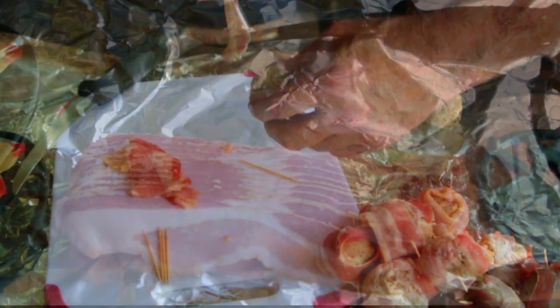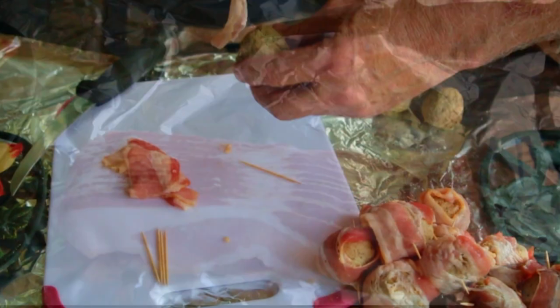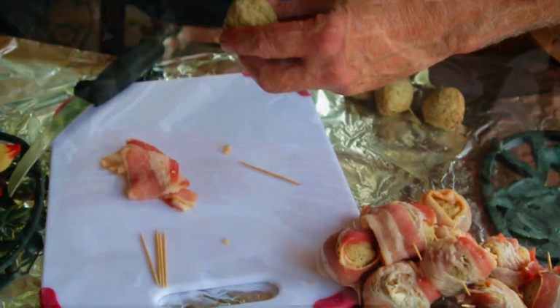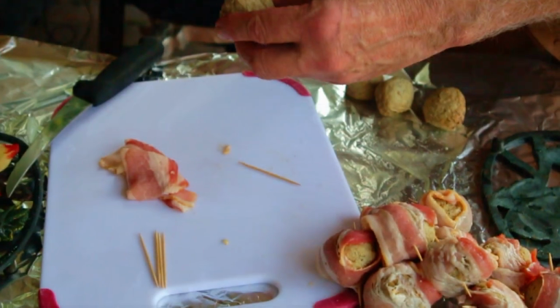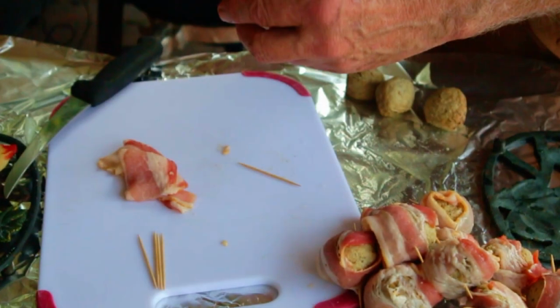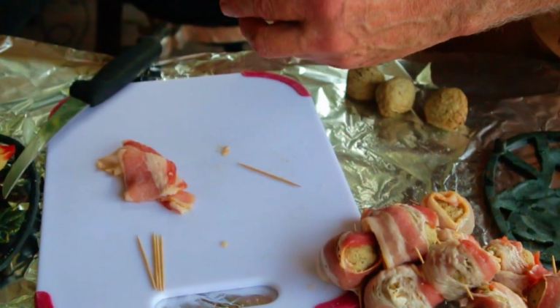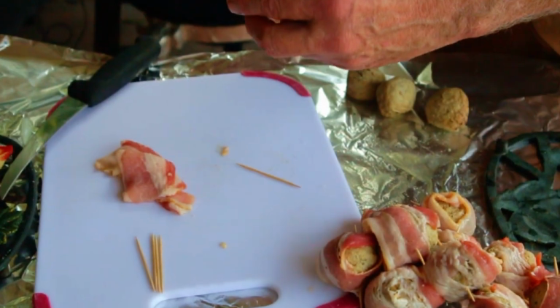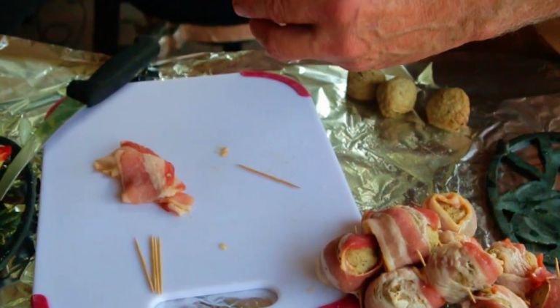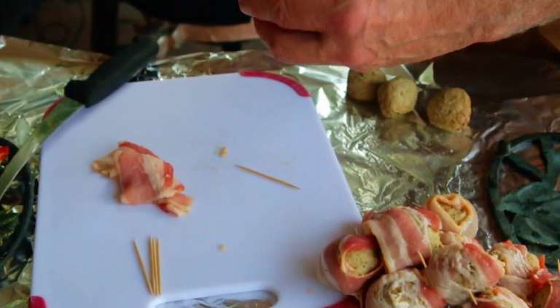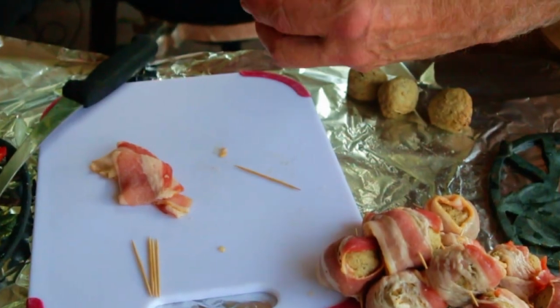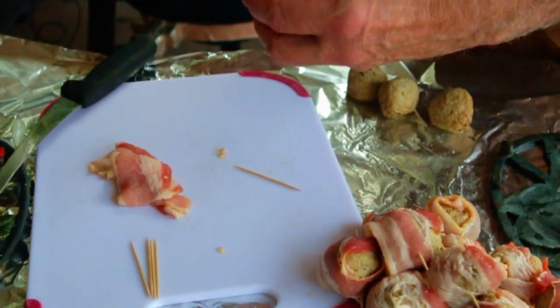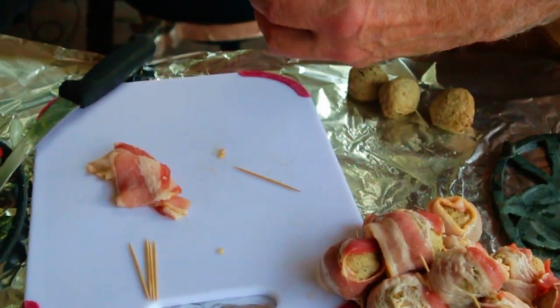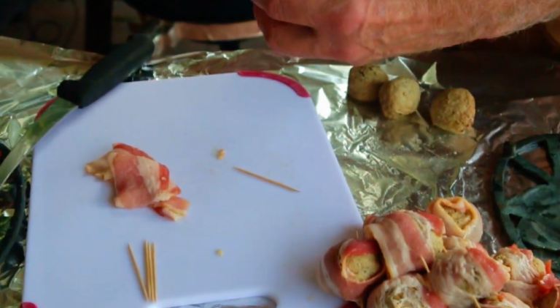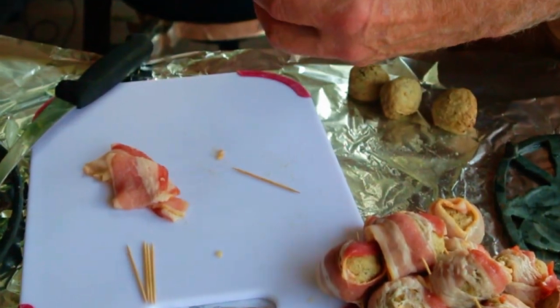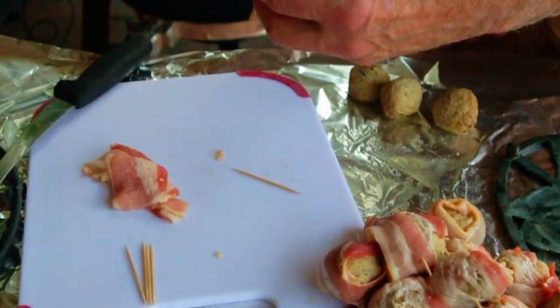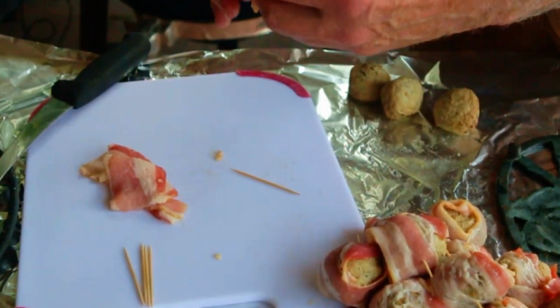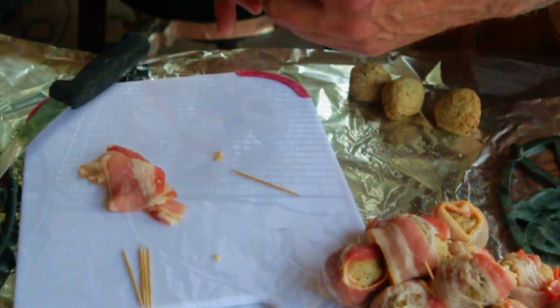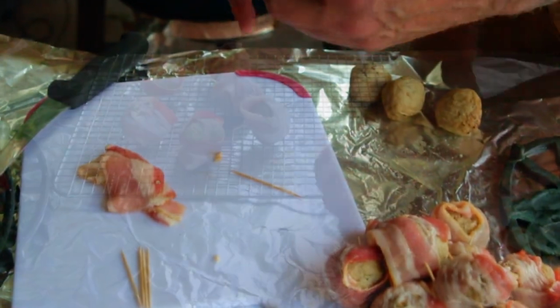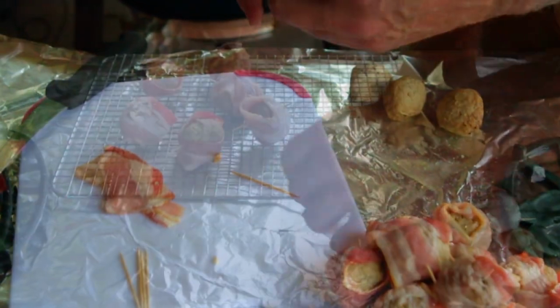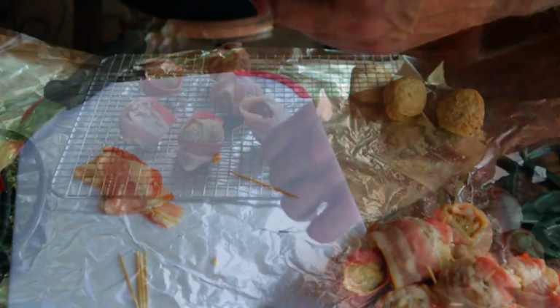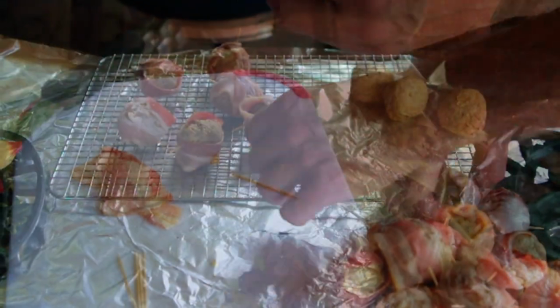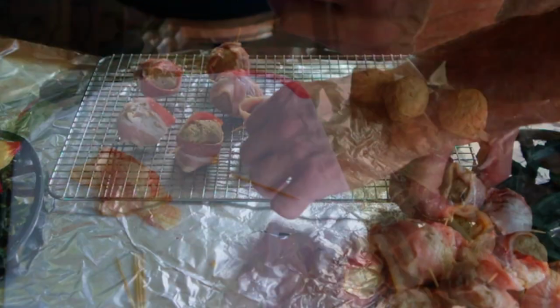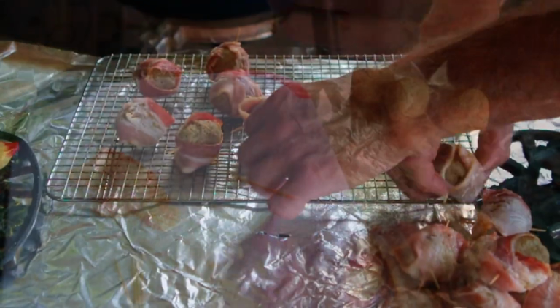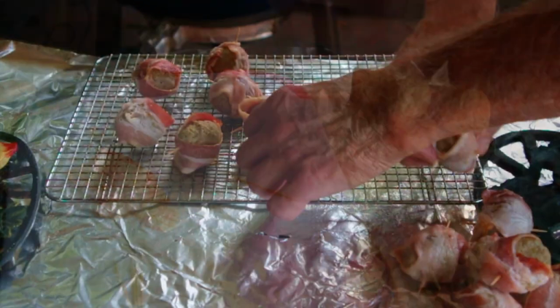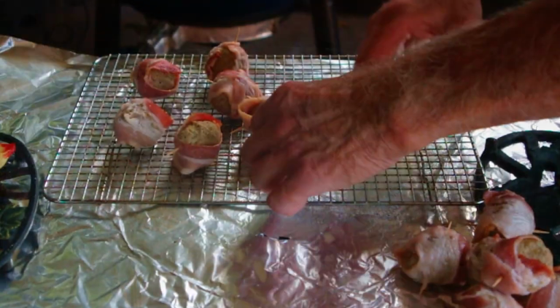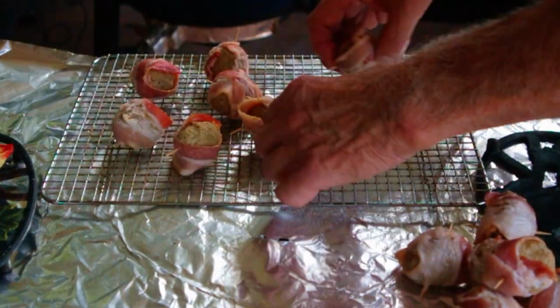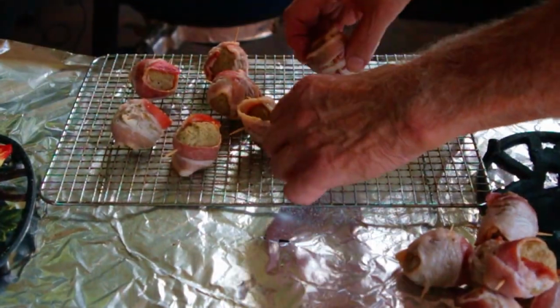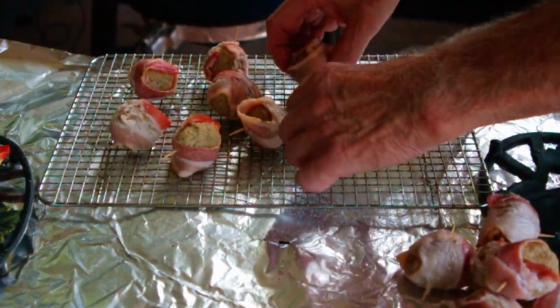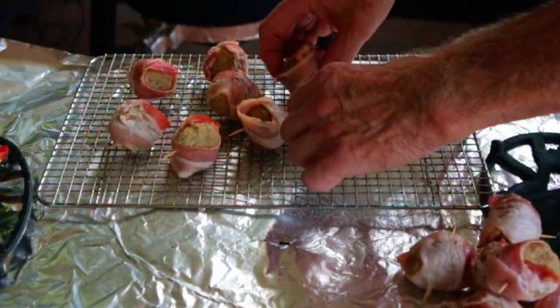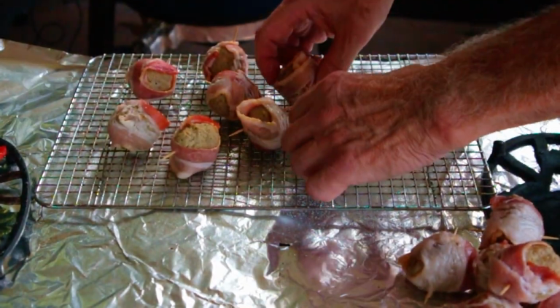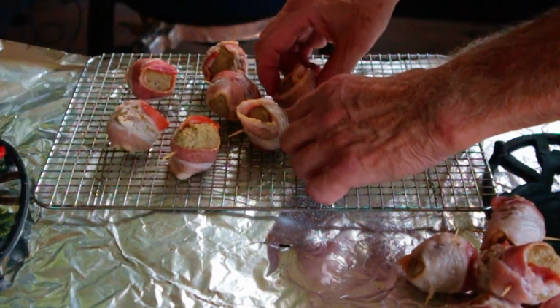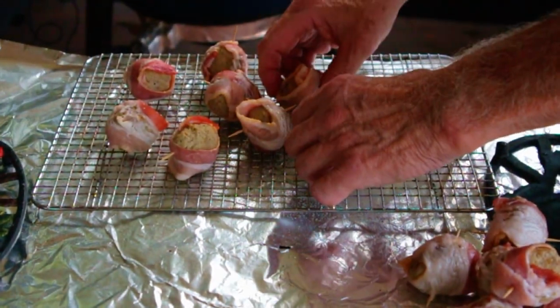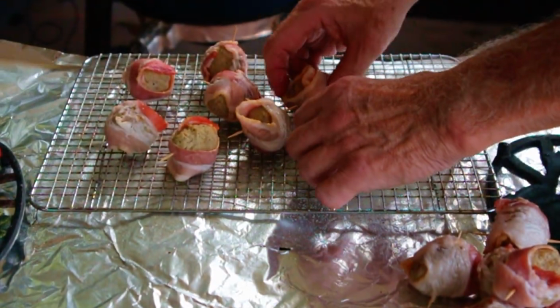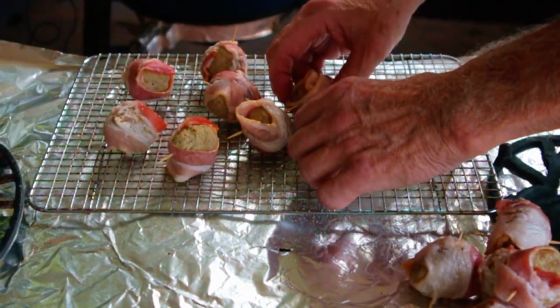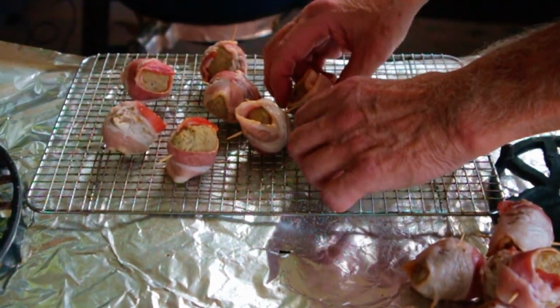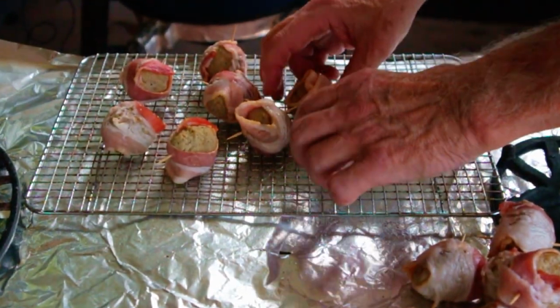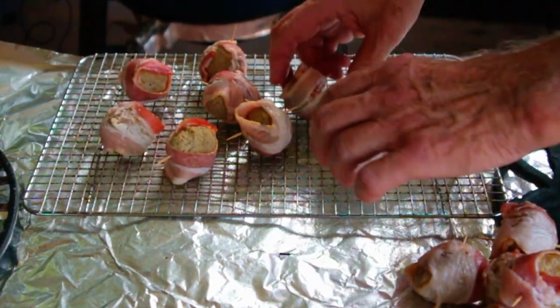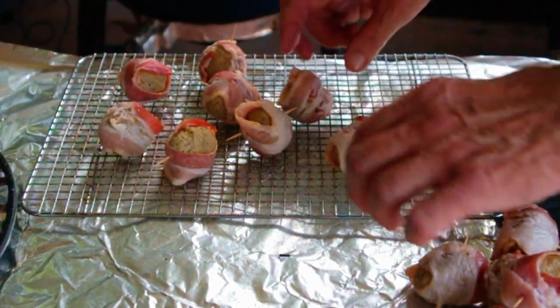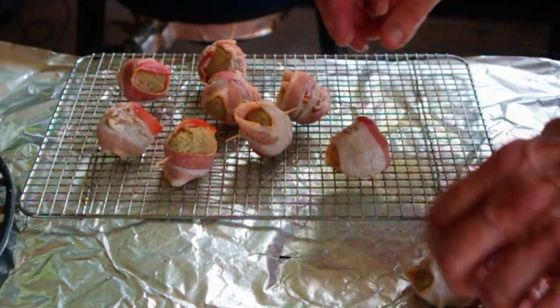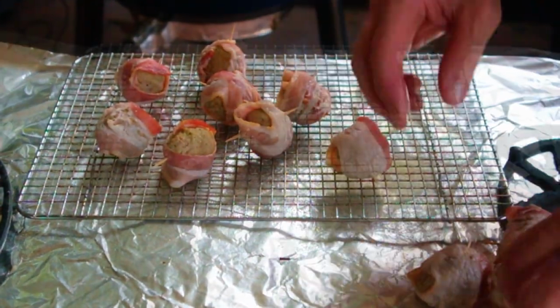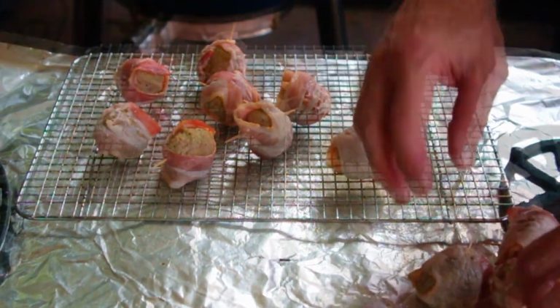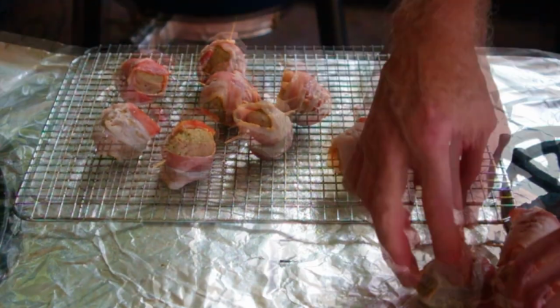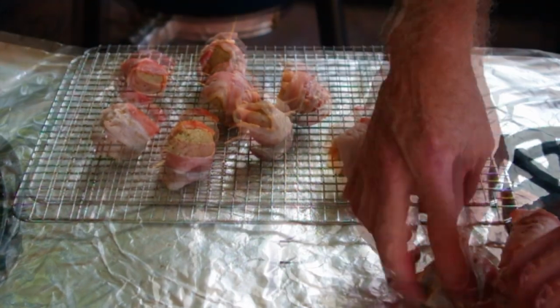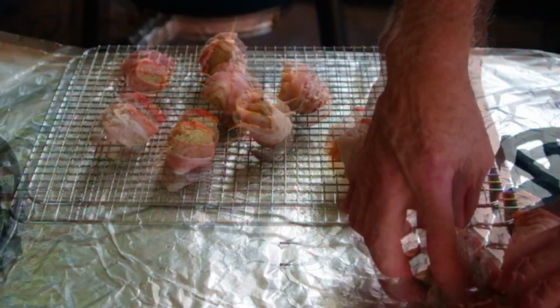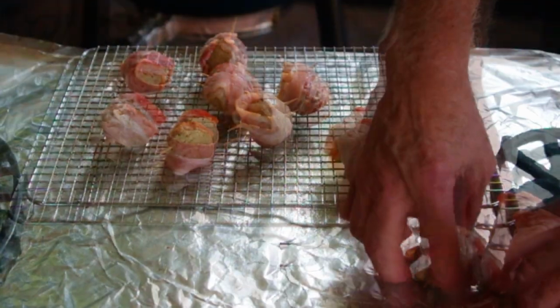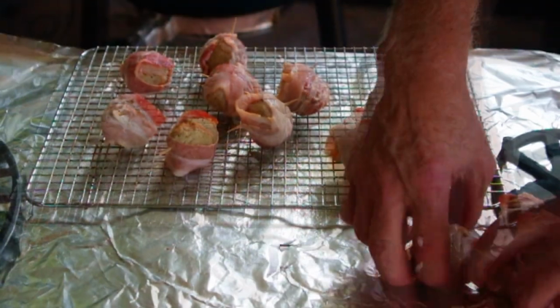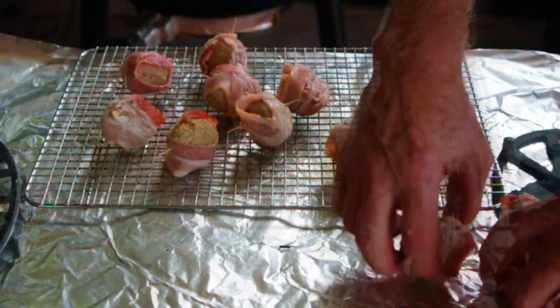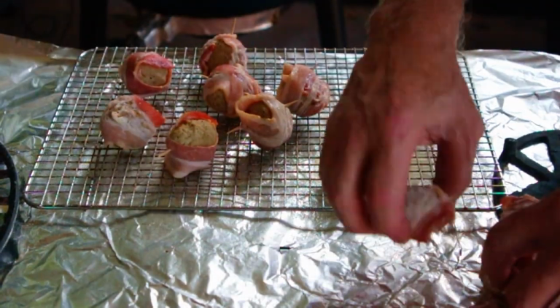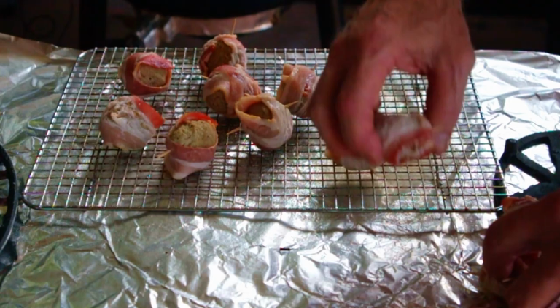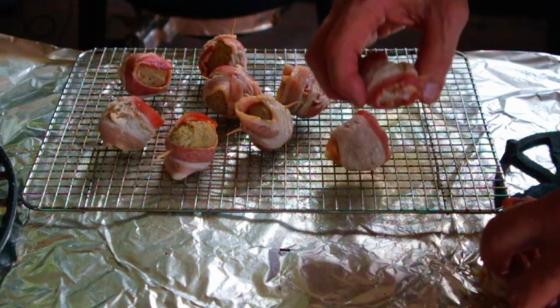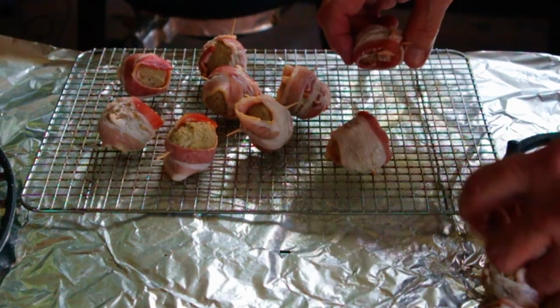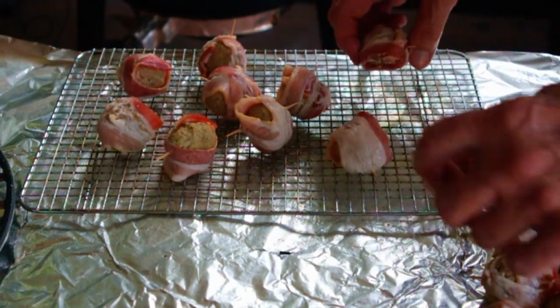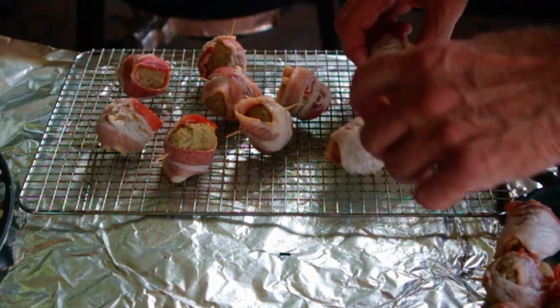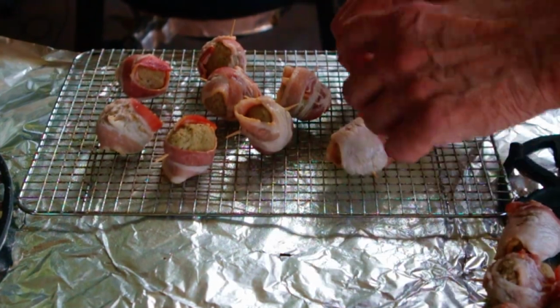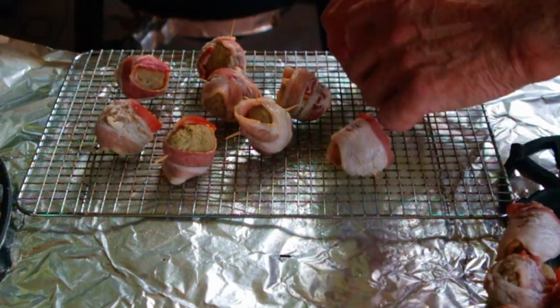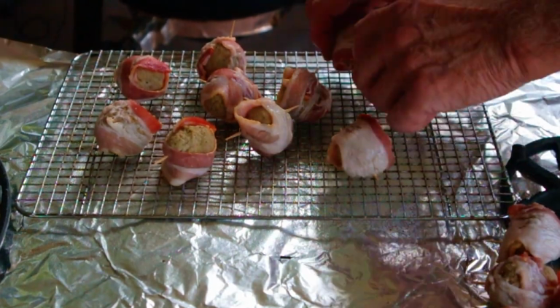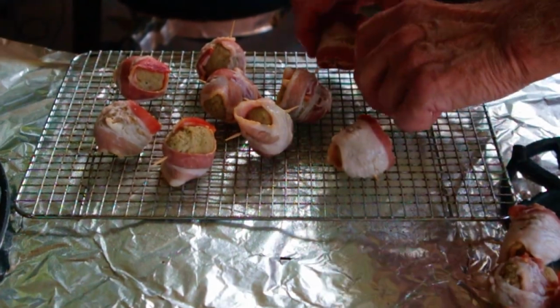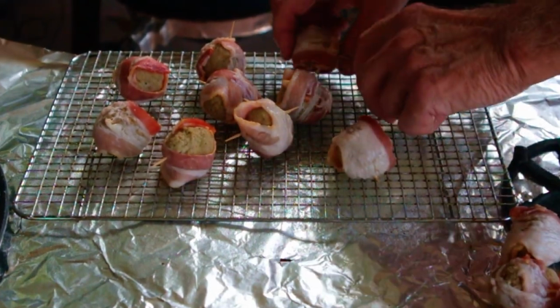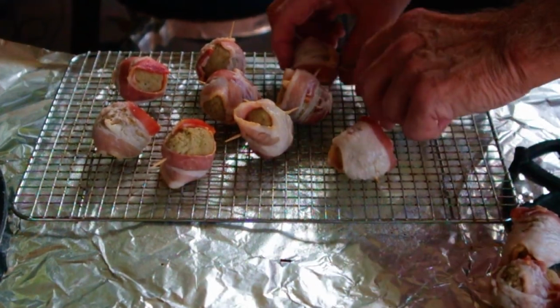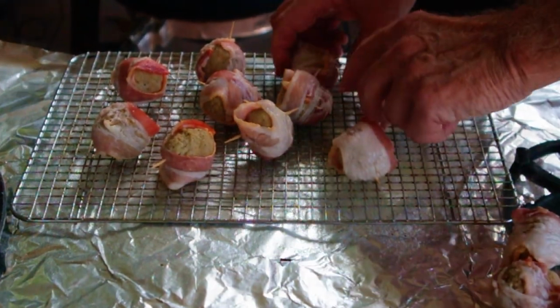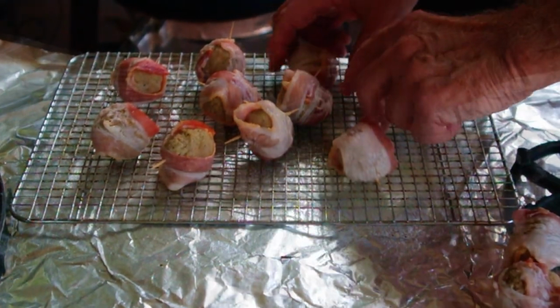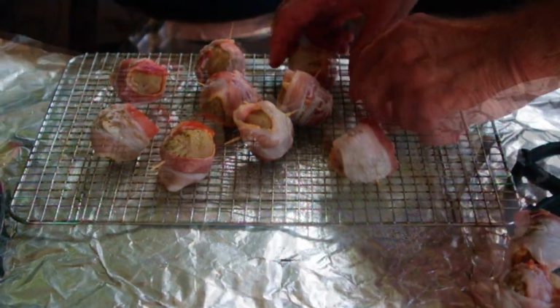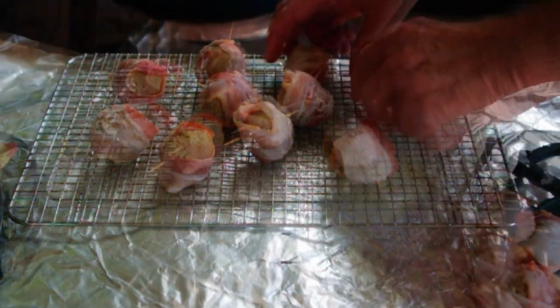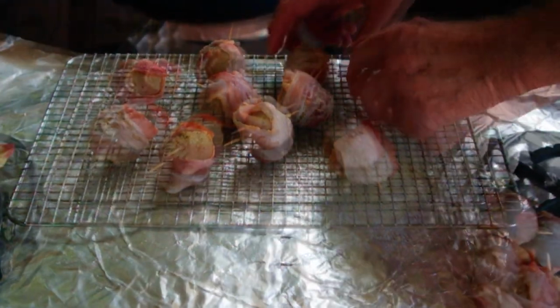Cut the bacon slices in half. Wrap each meatball with a bacon half slice and secure with a toothpick.